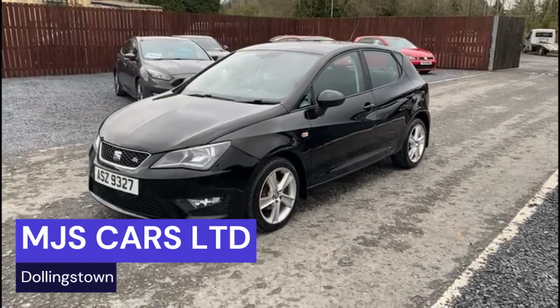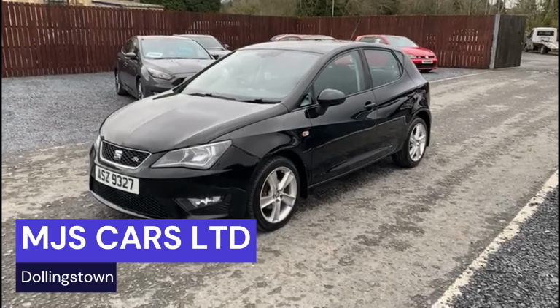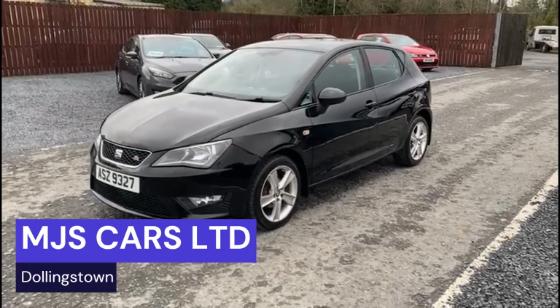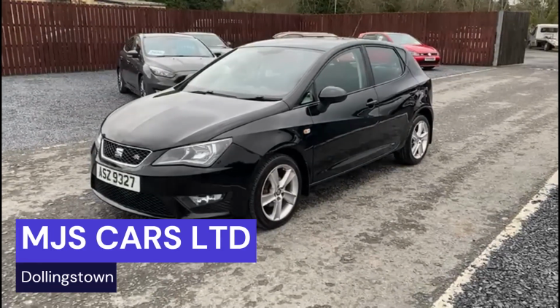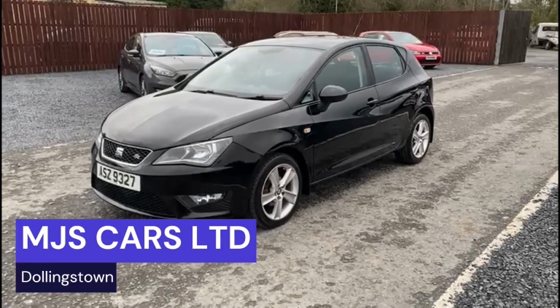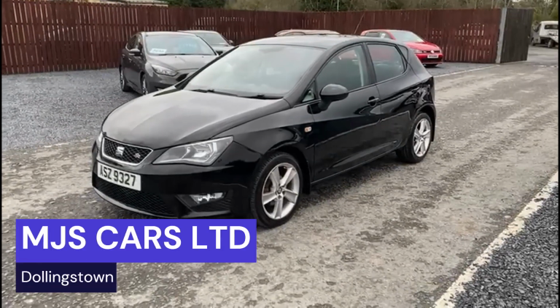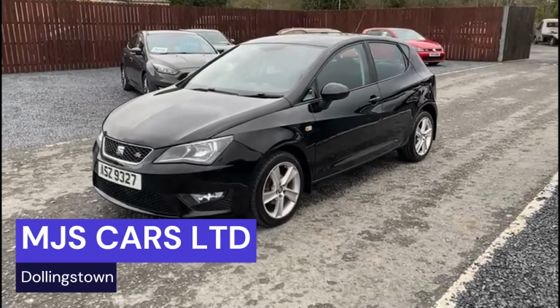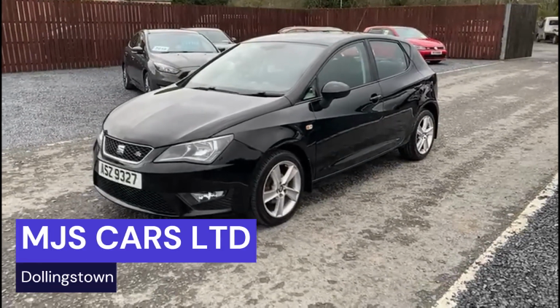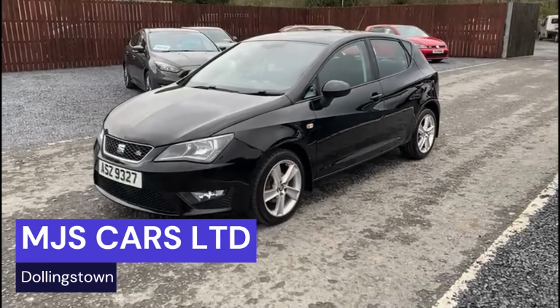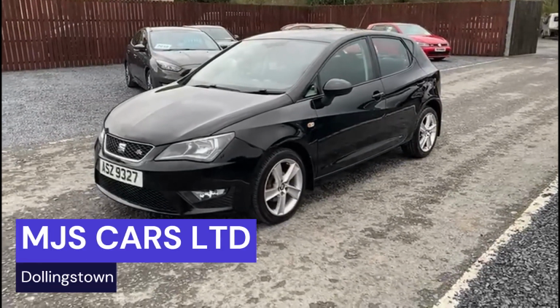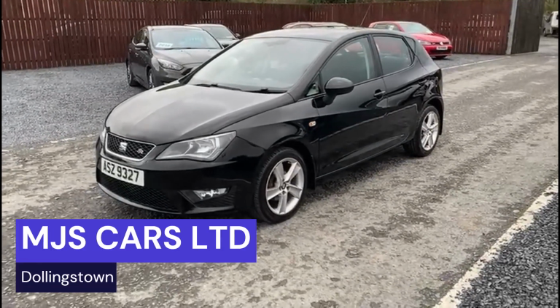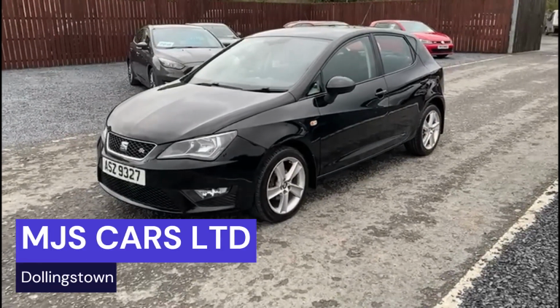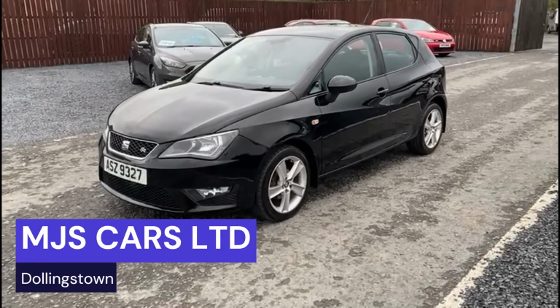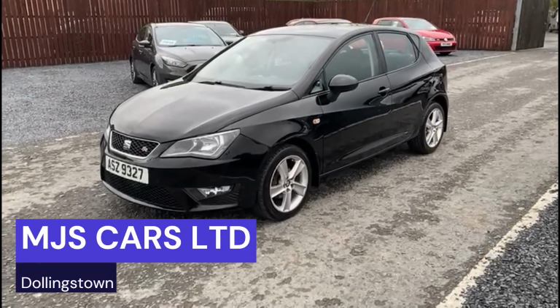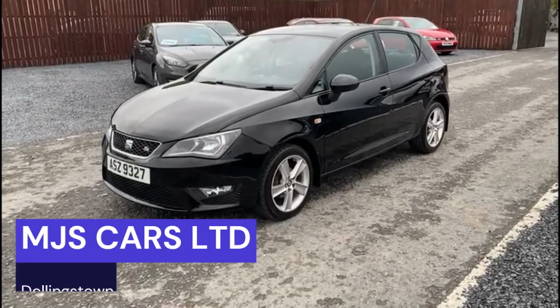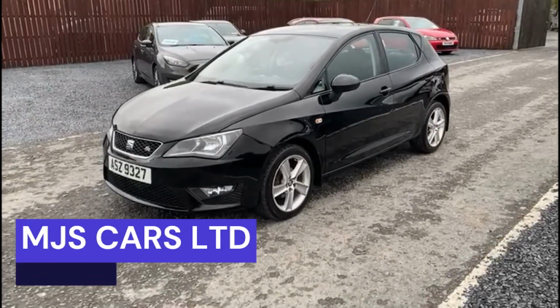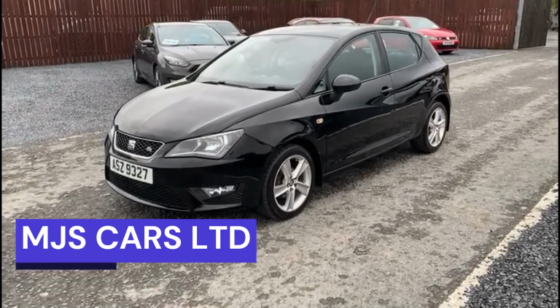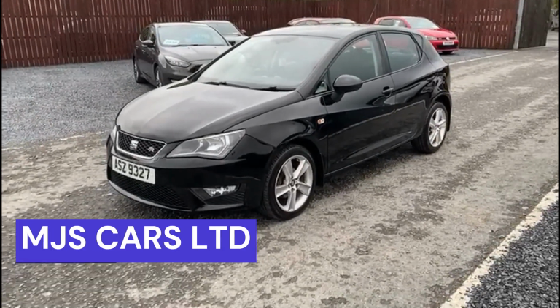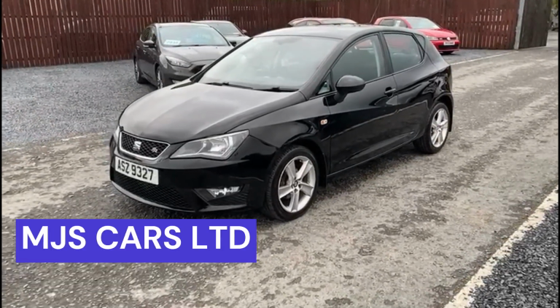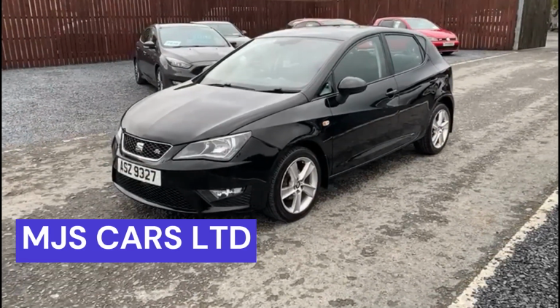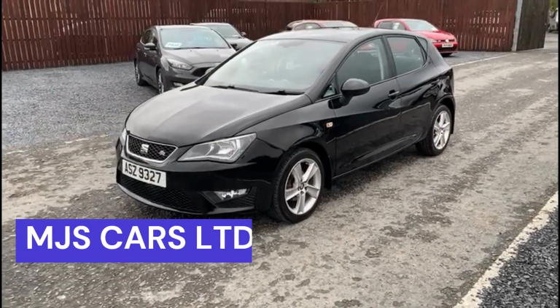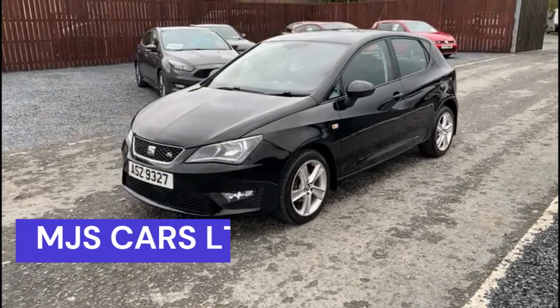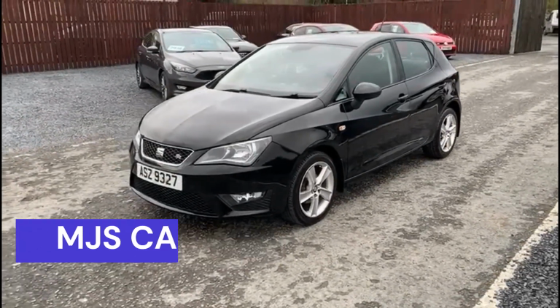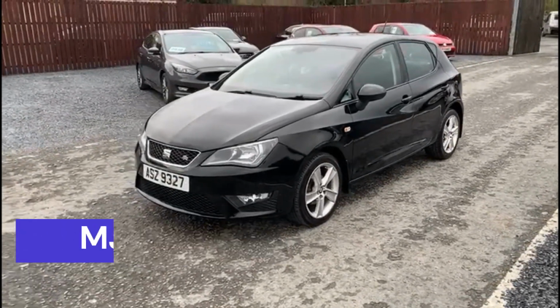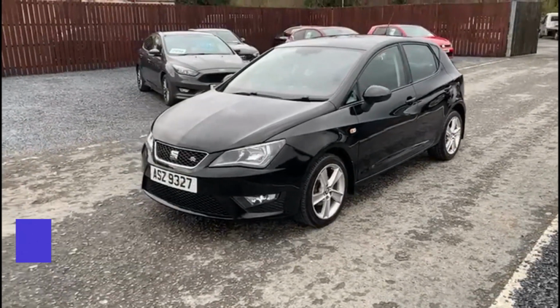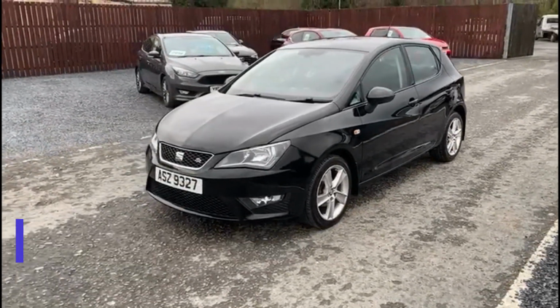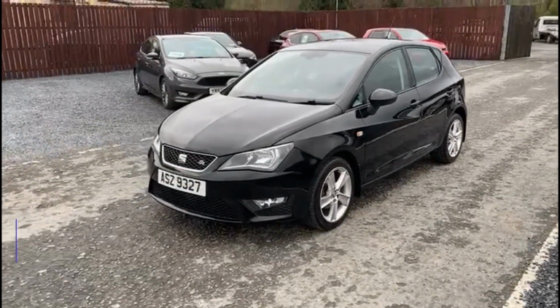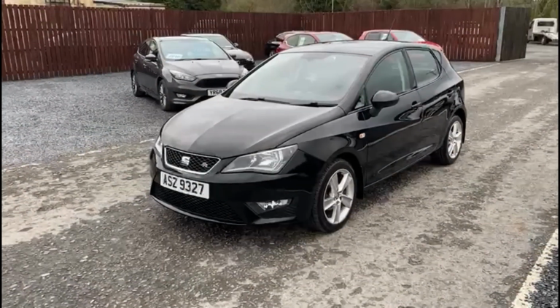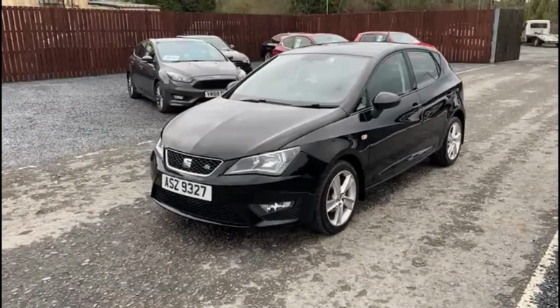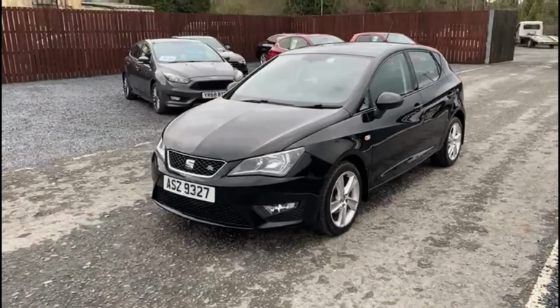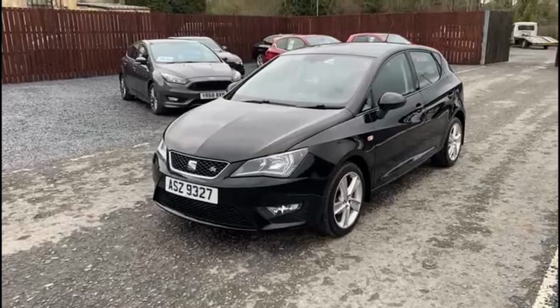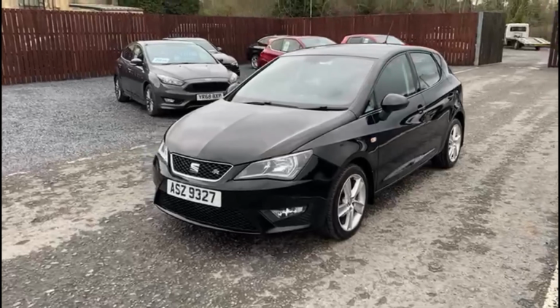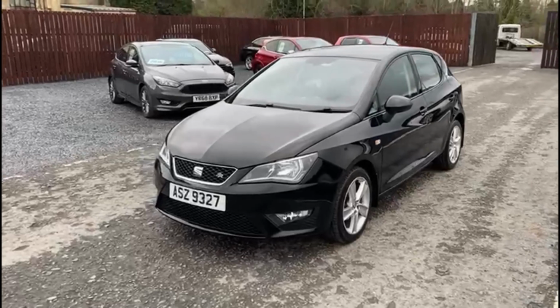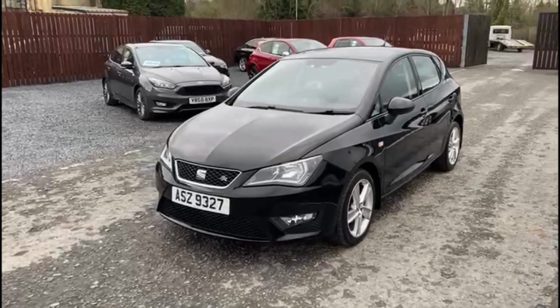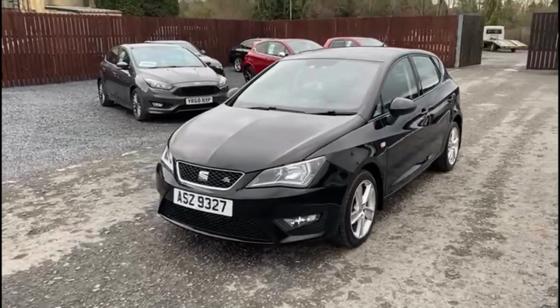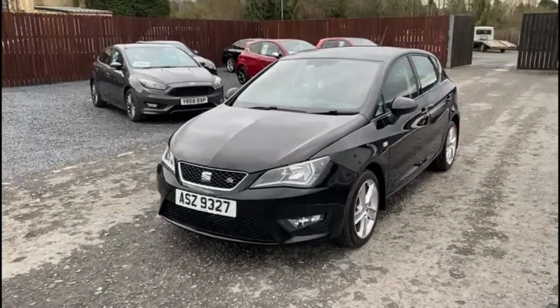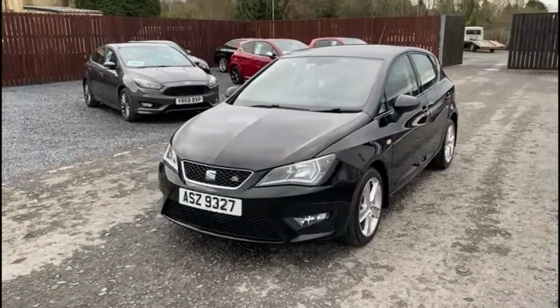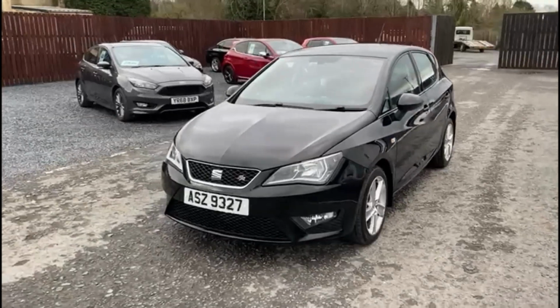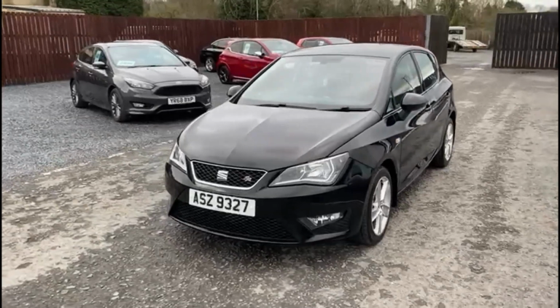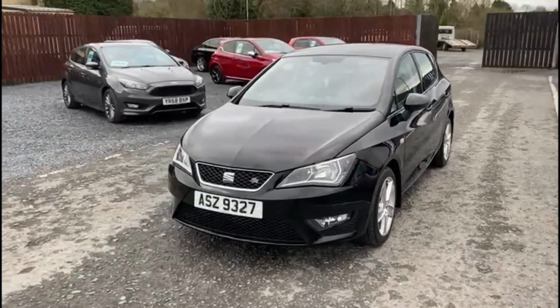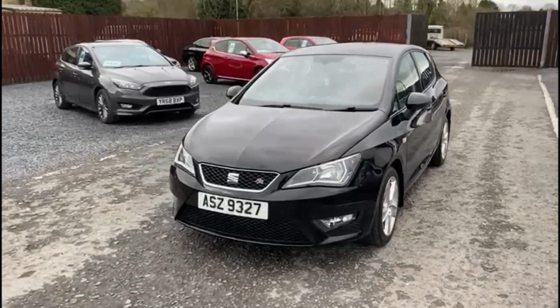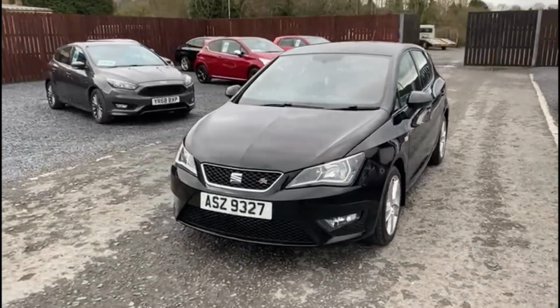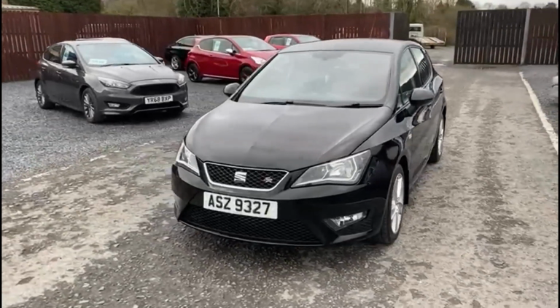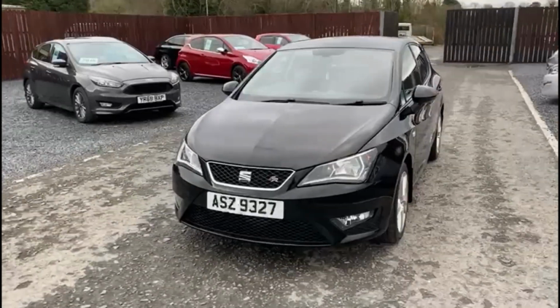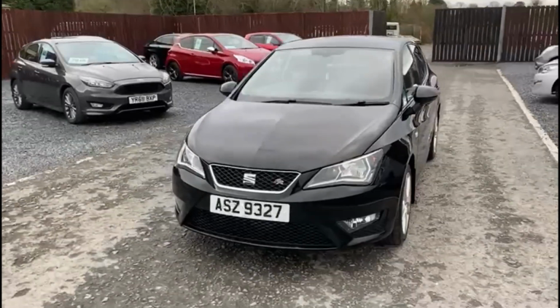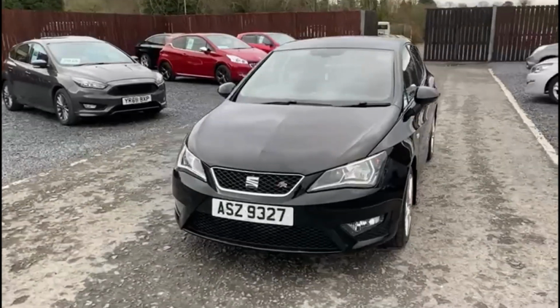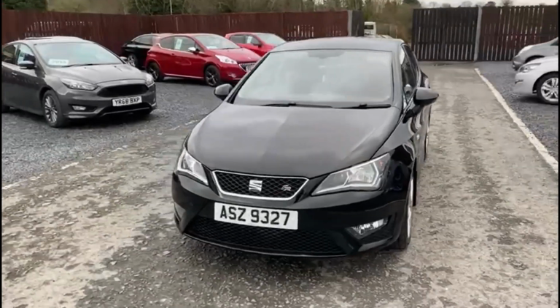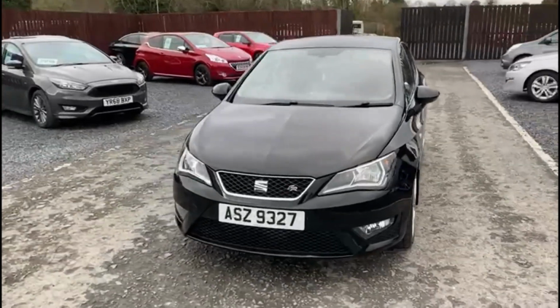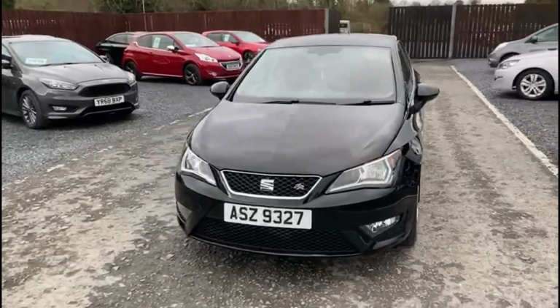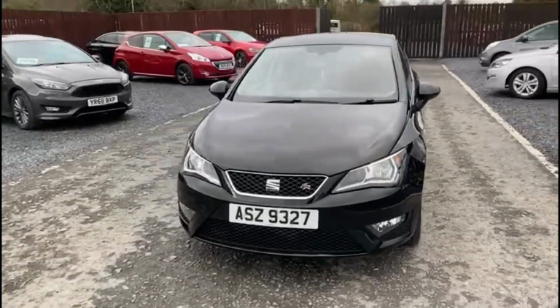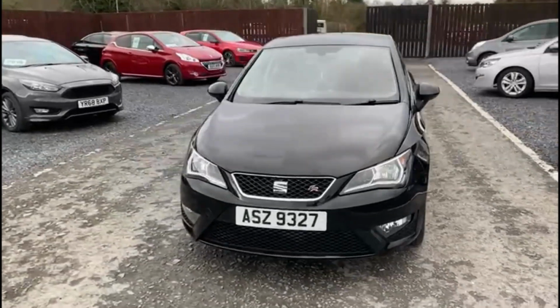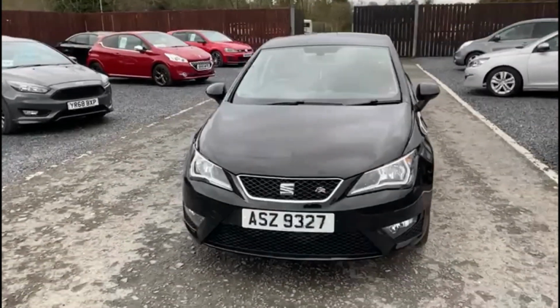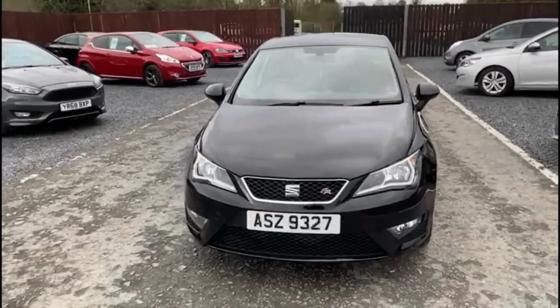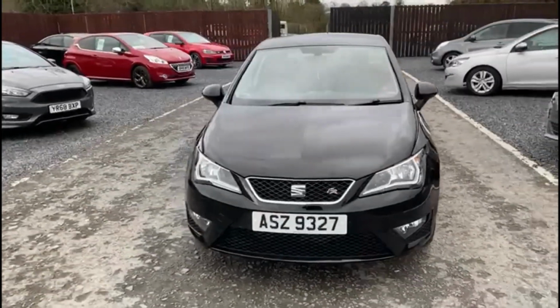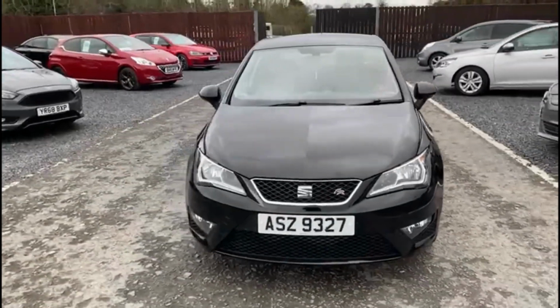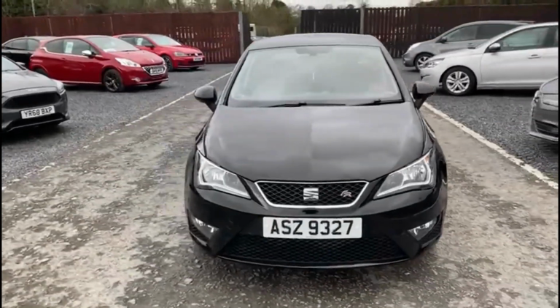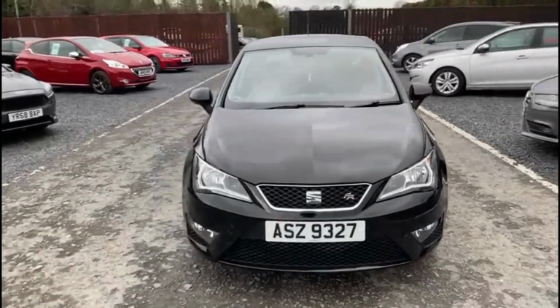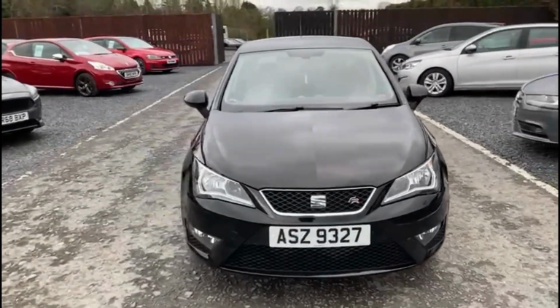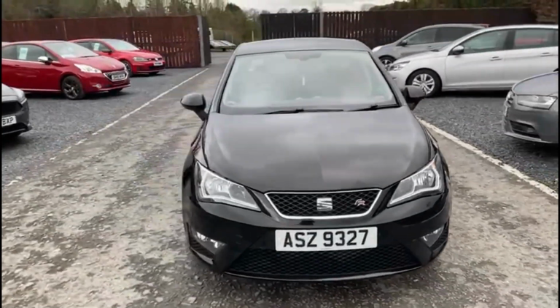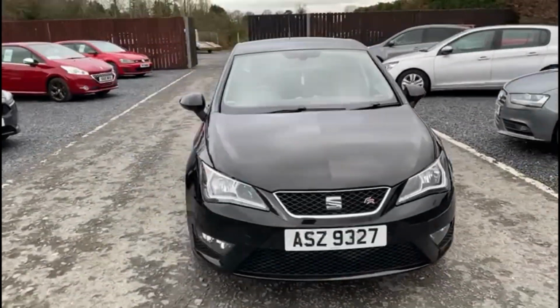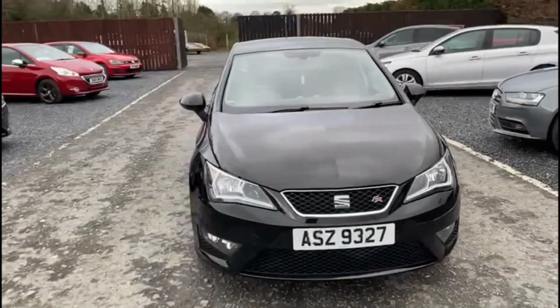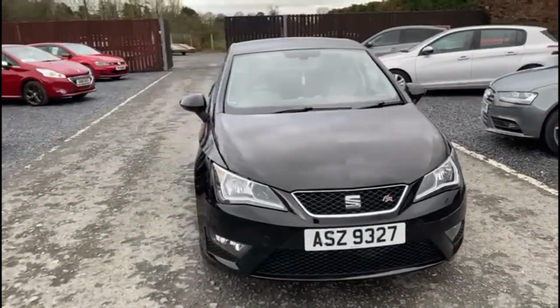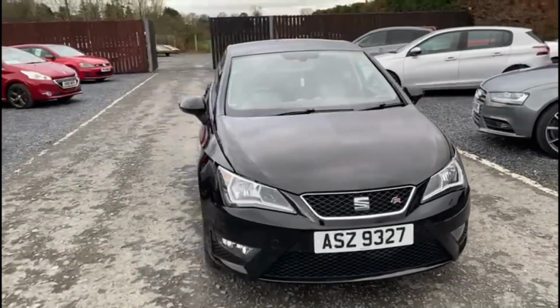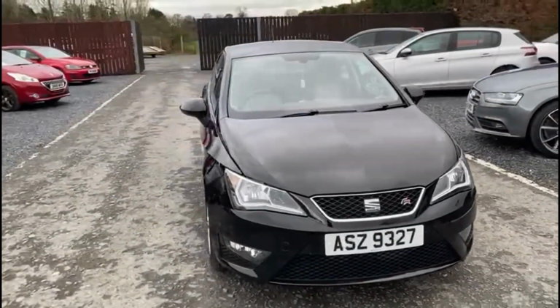Hi everyone, Nathan here at MJS Cars. Today I want to show you around this 2017 Seat Ibiza FR.